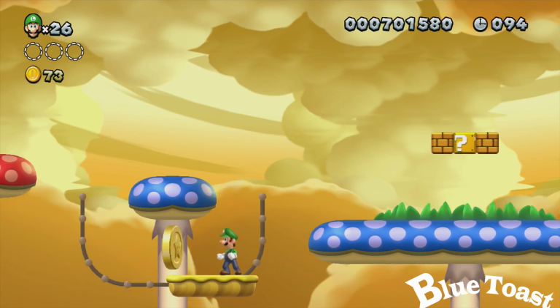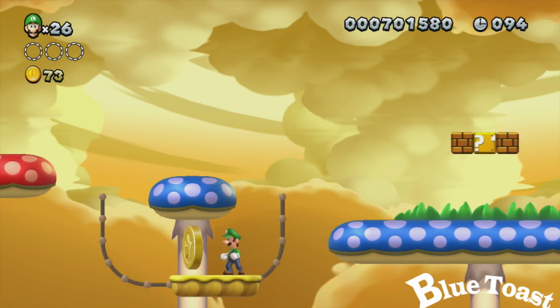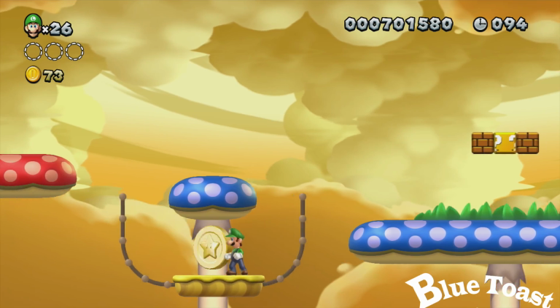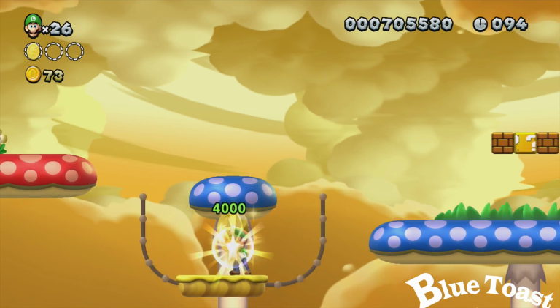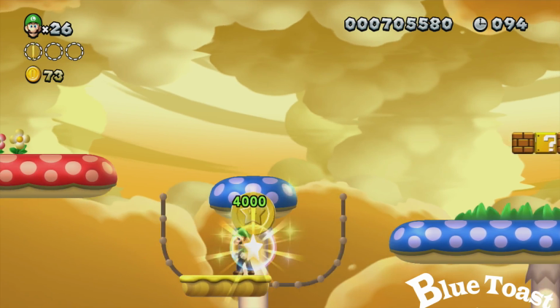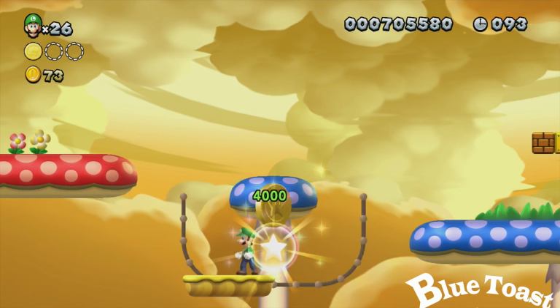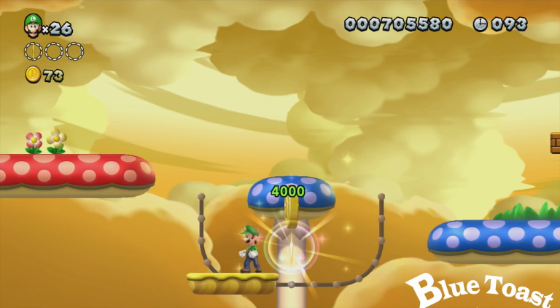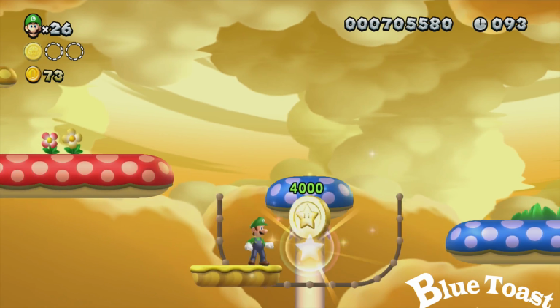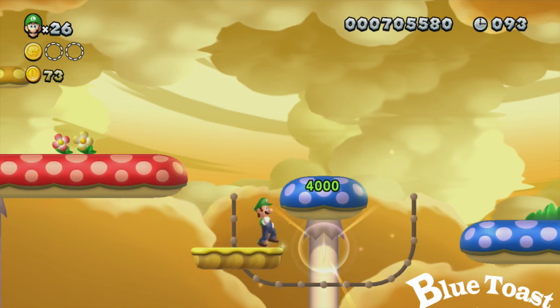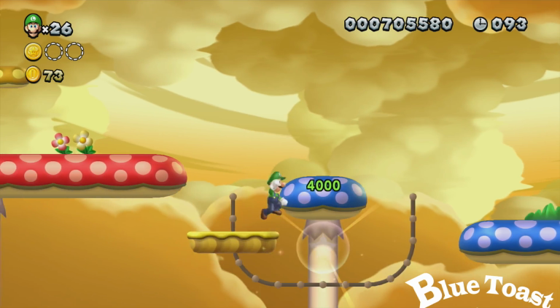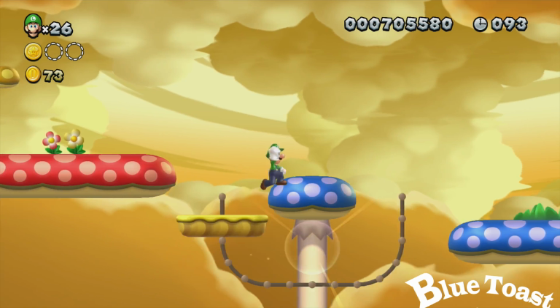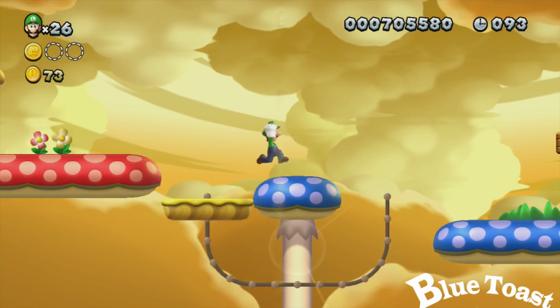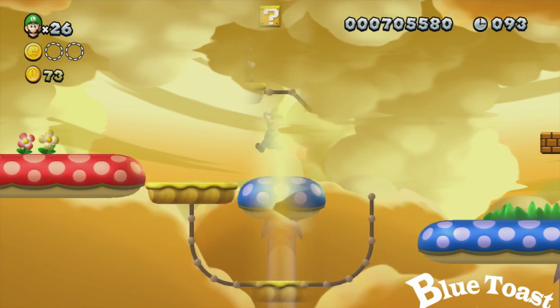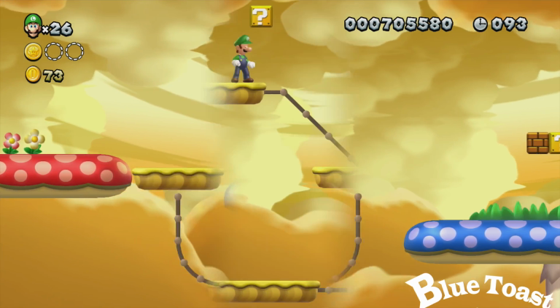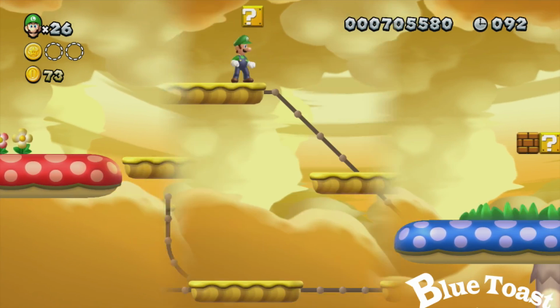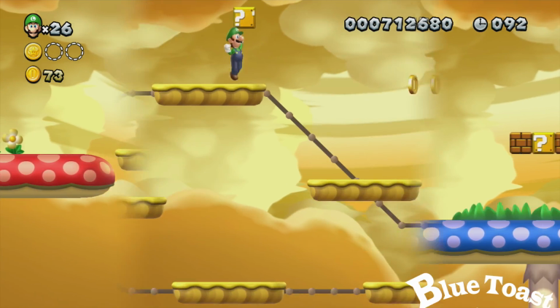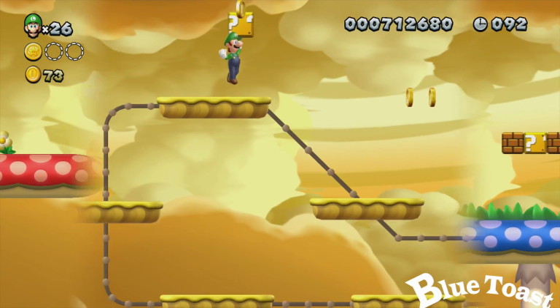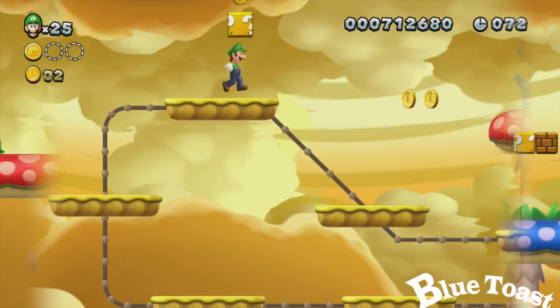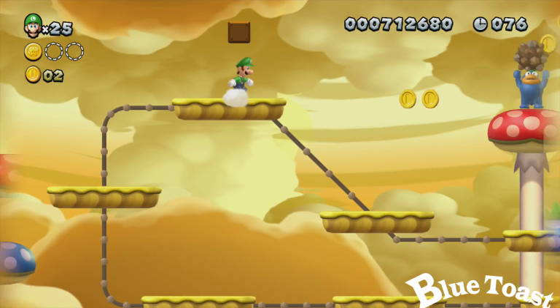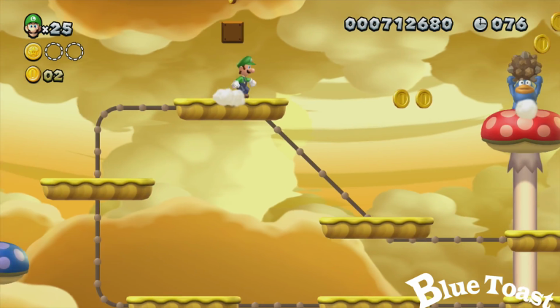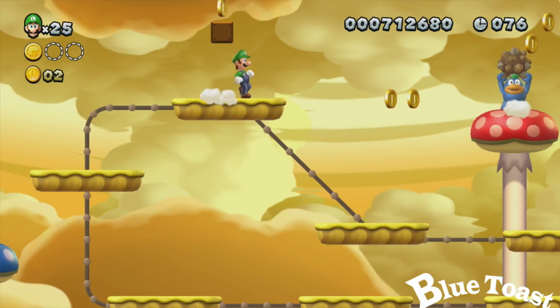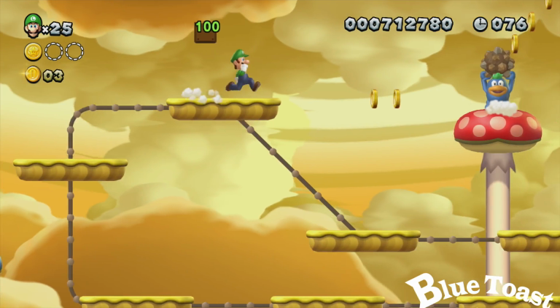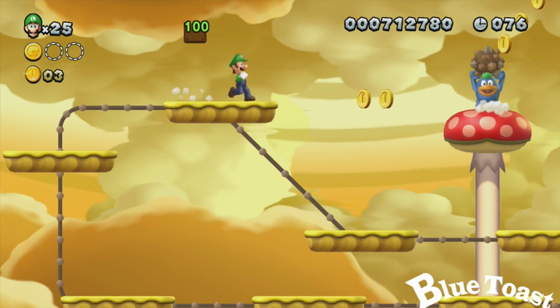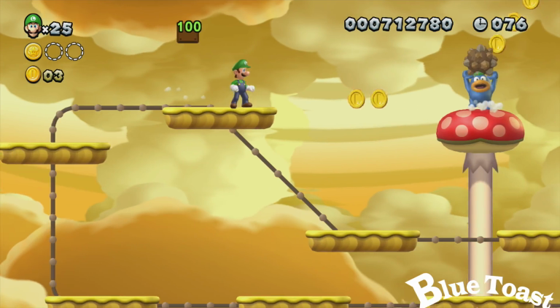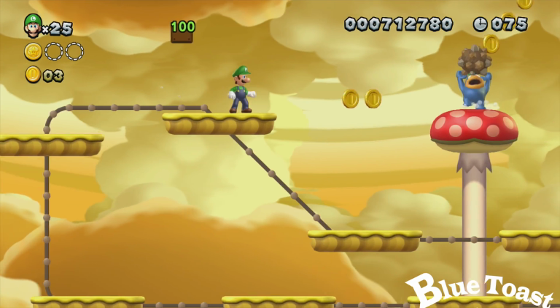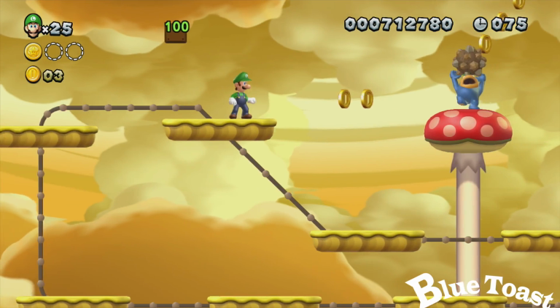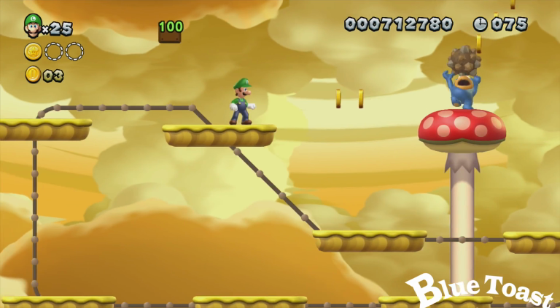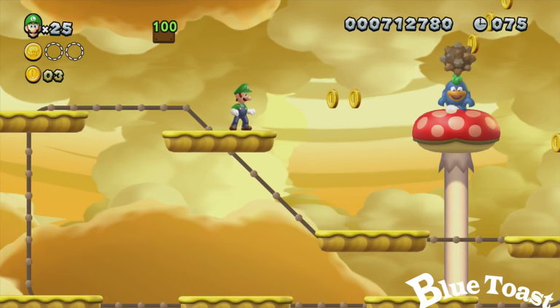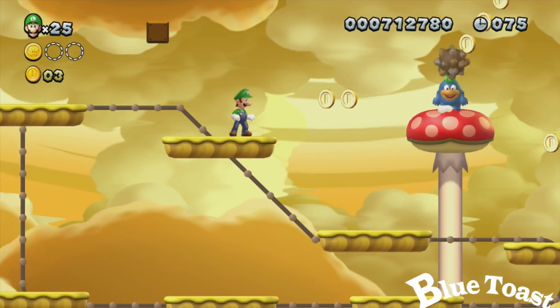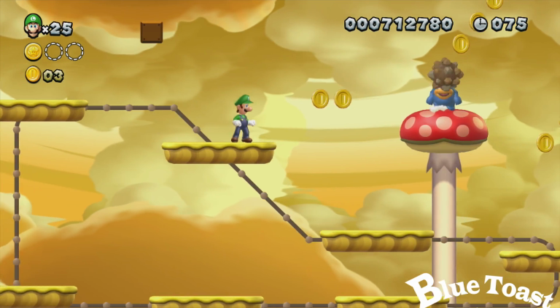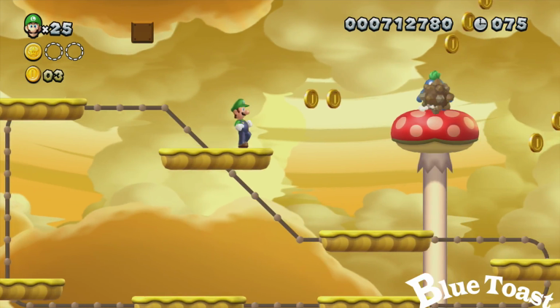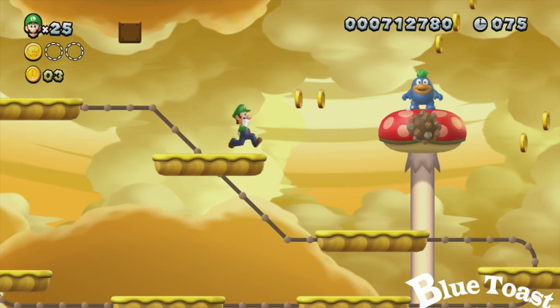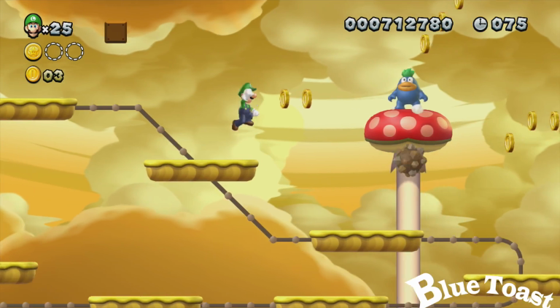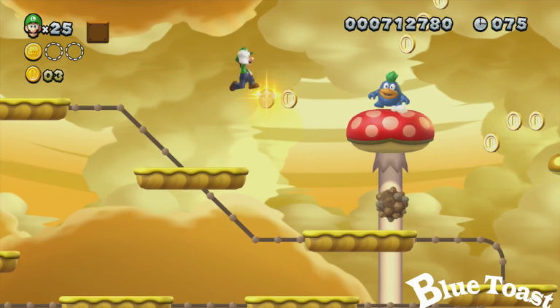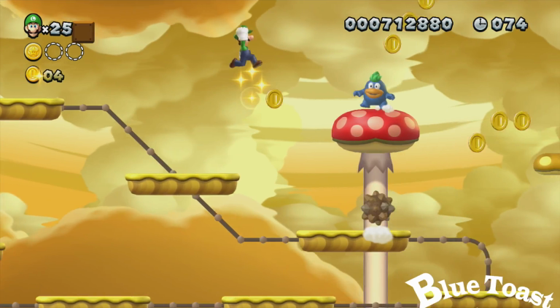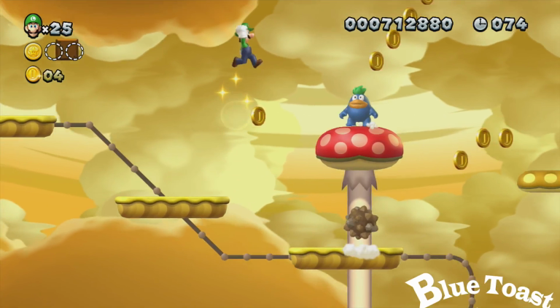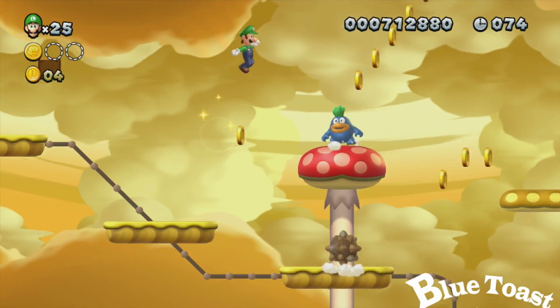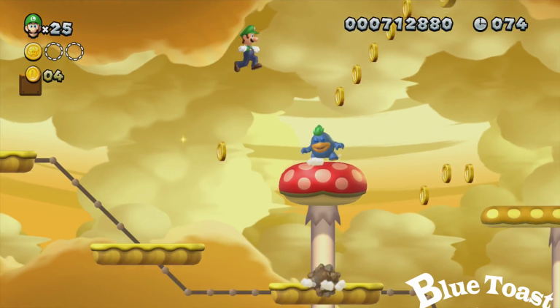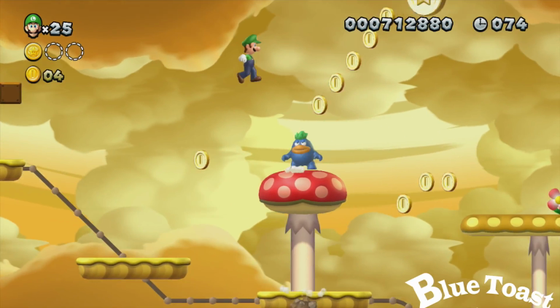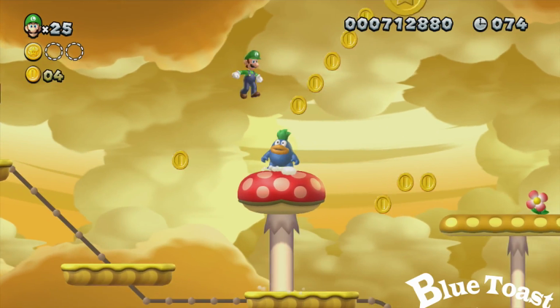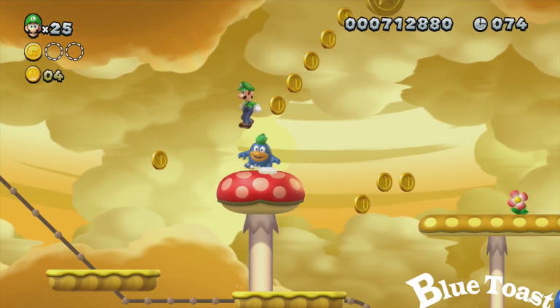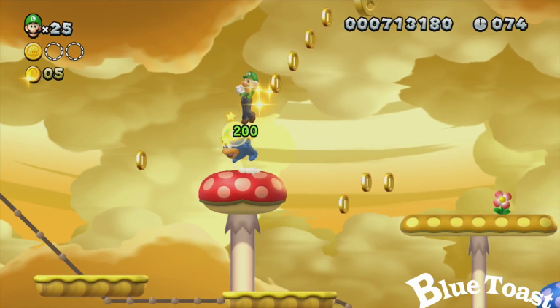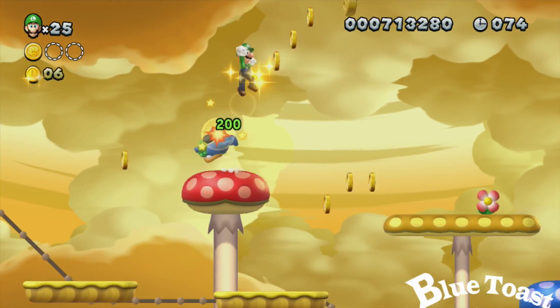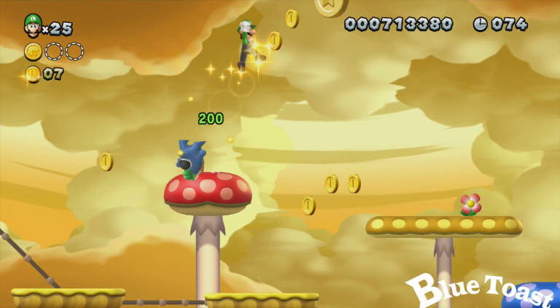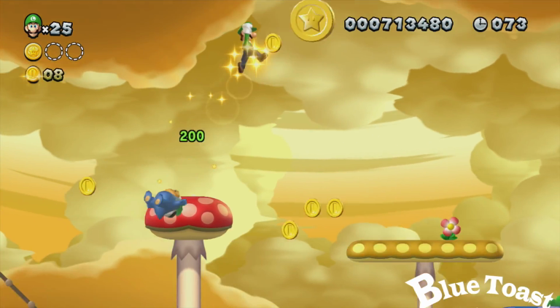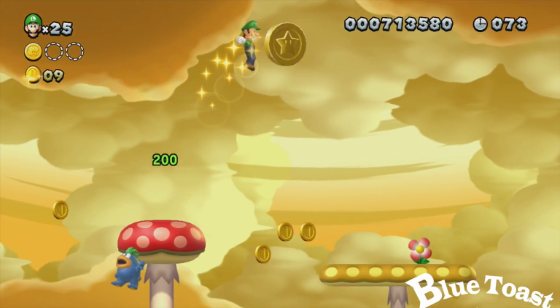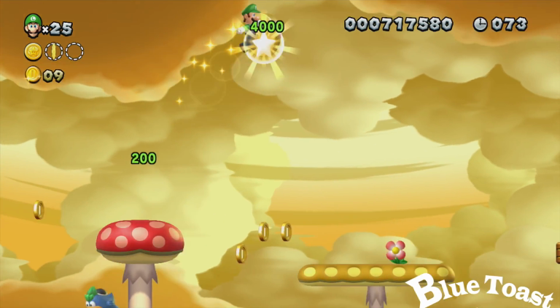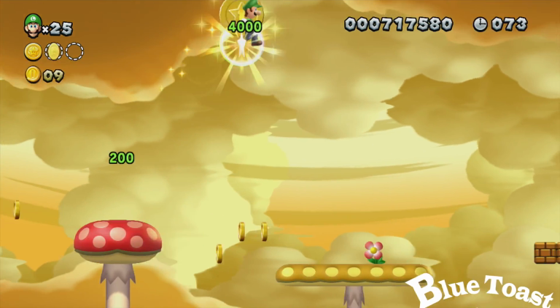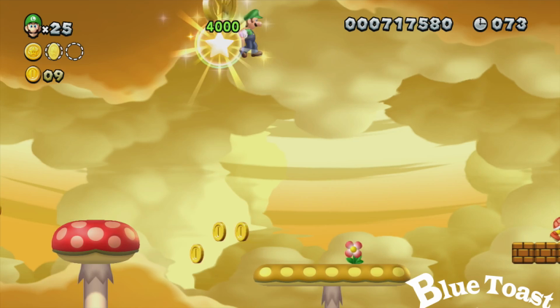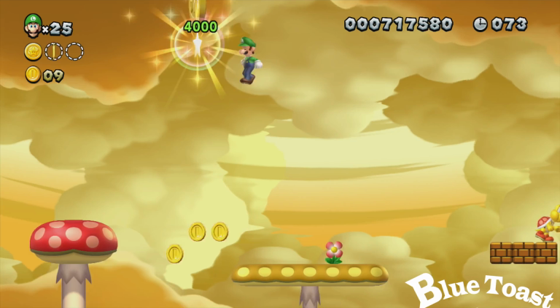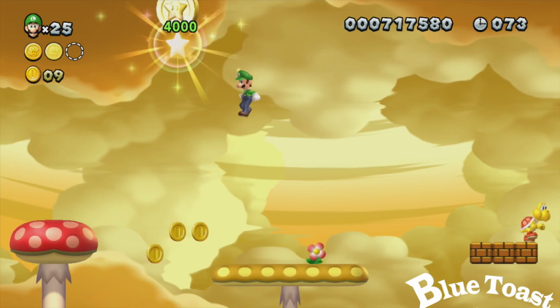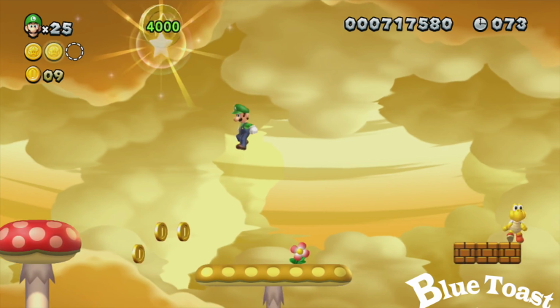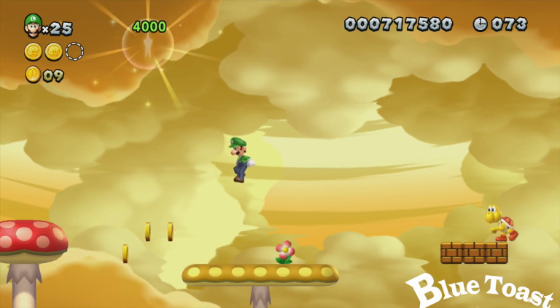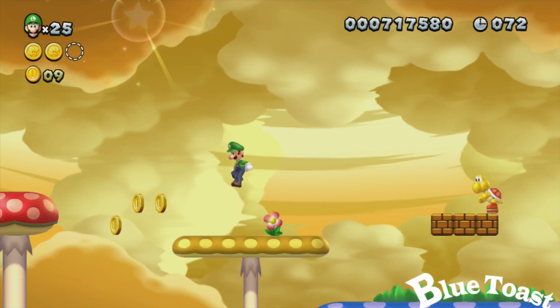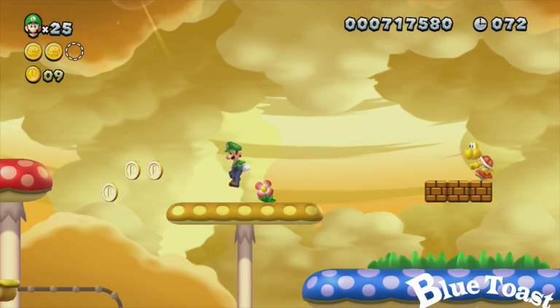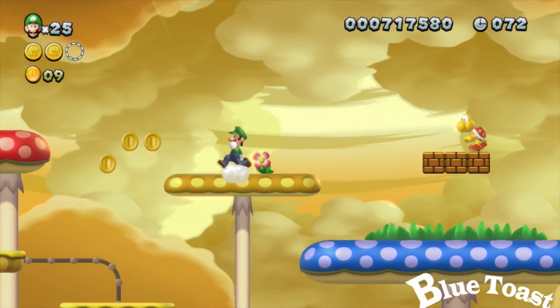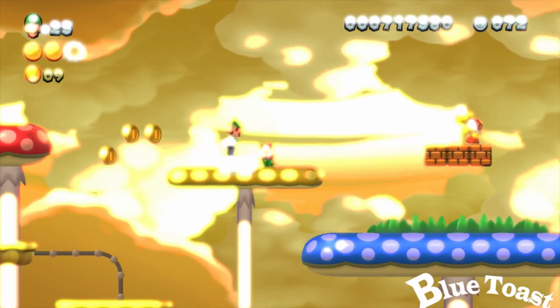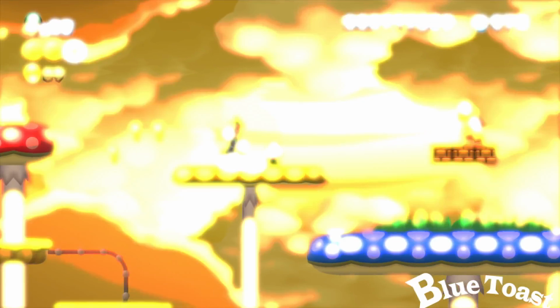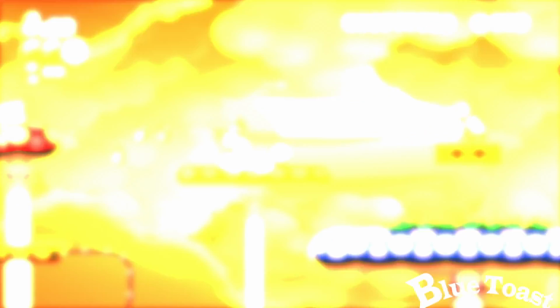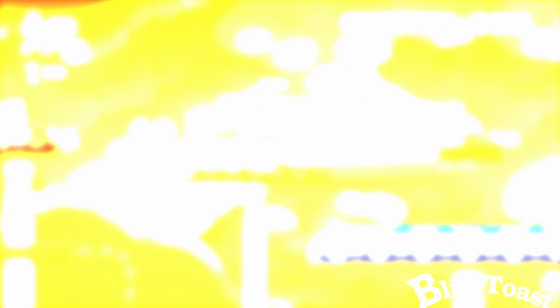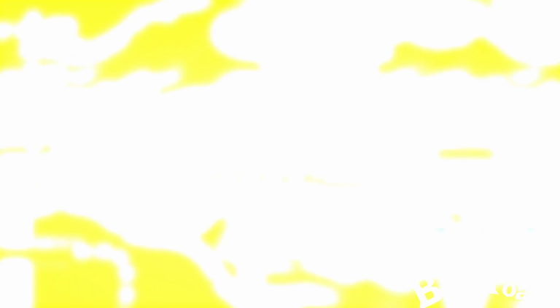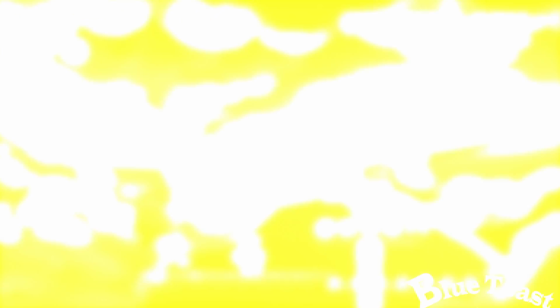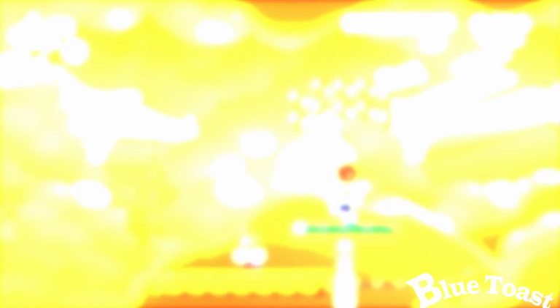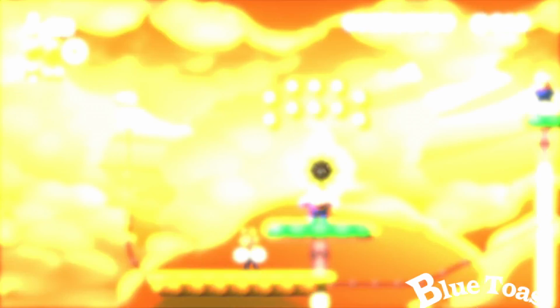The second coin is on these conveyor belts, and once again hit the enemy and jump high enough to get your second star coin.